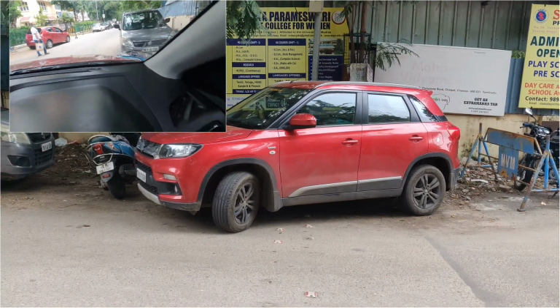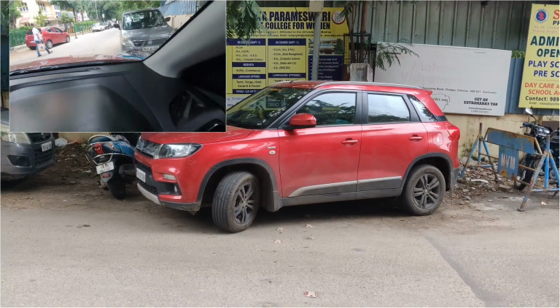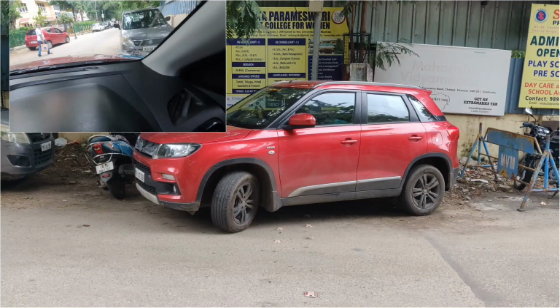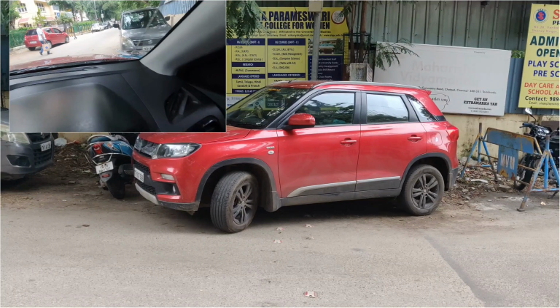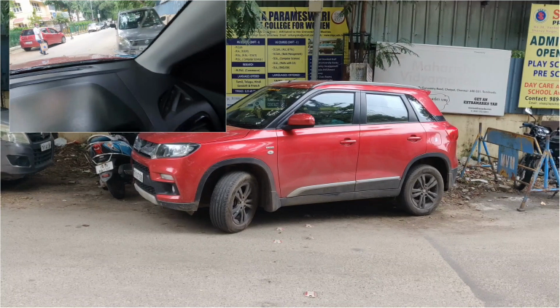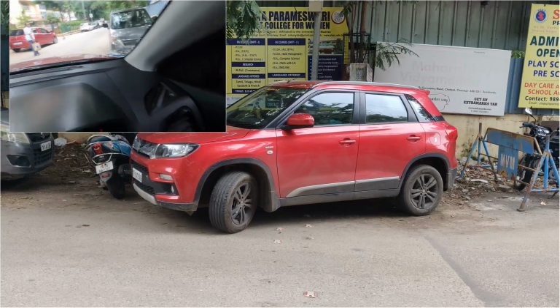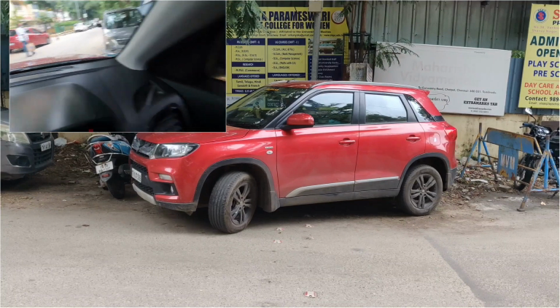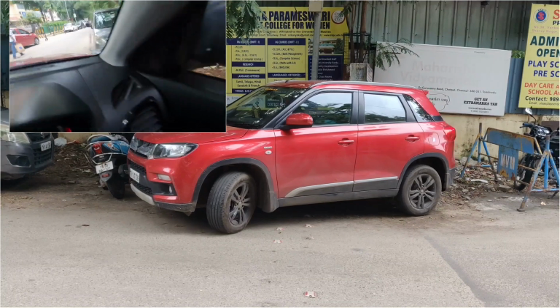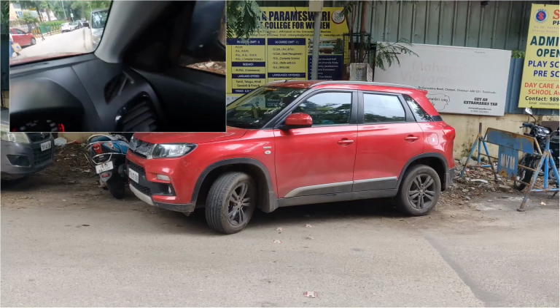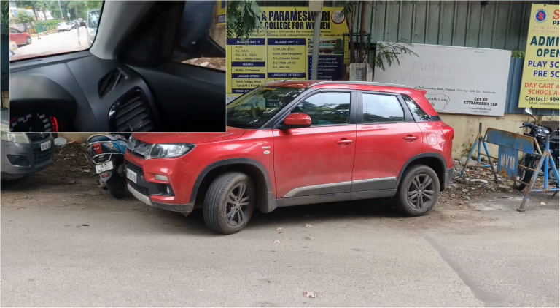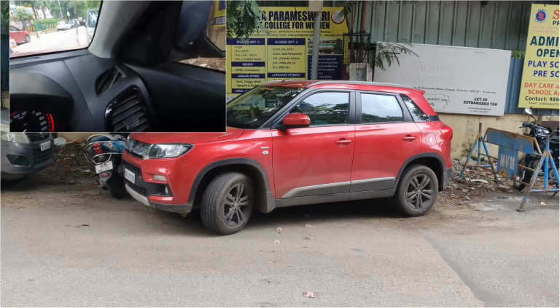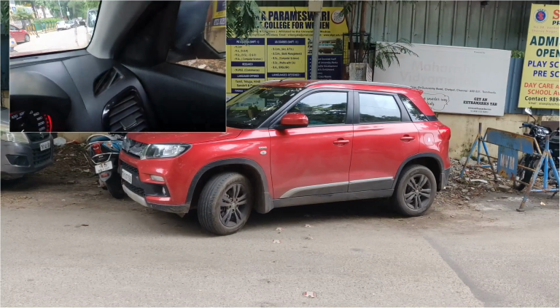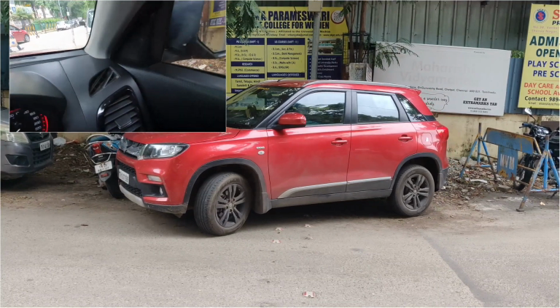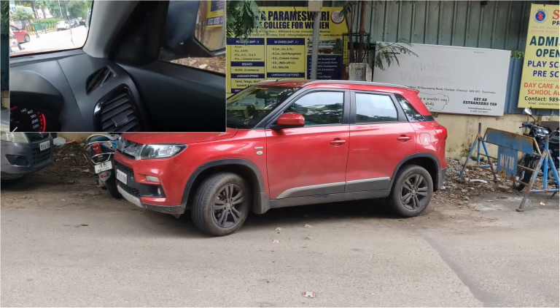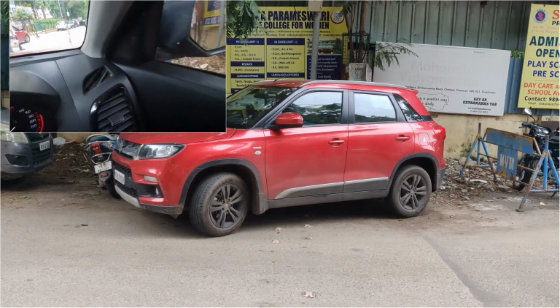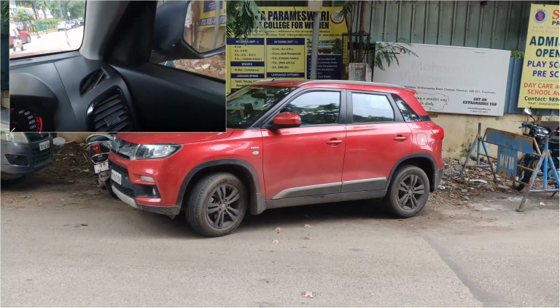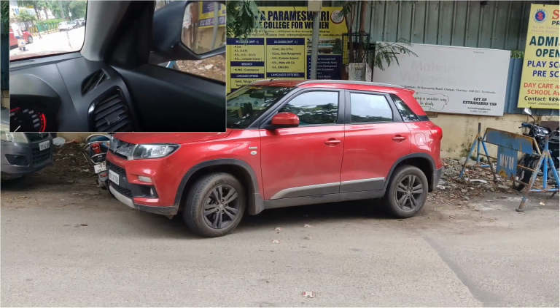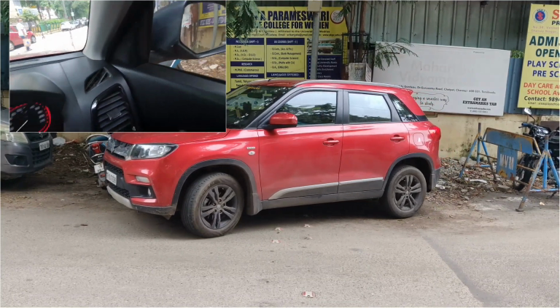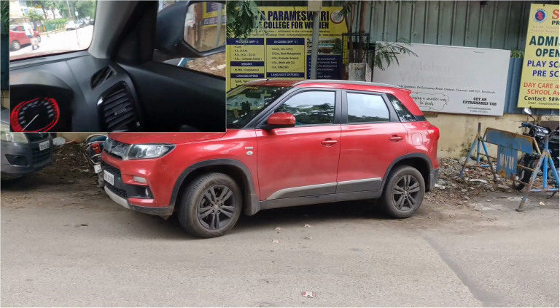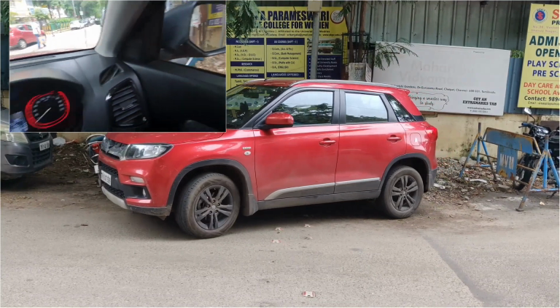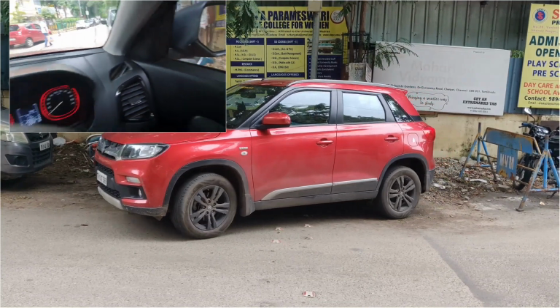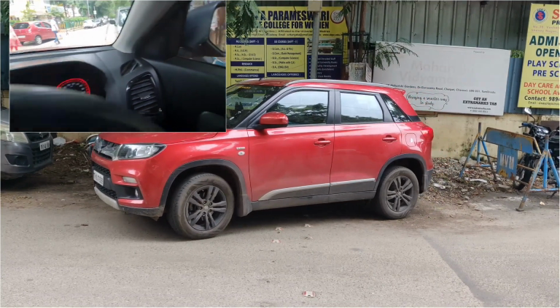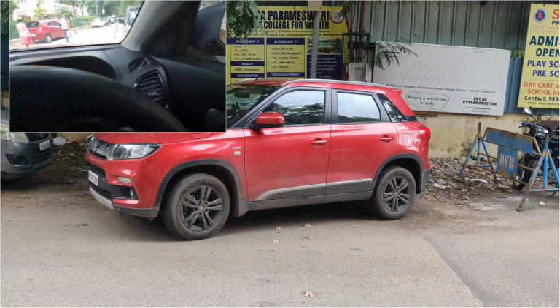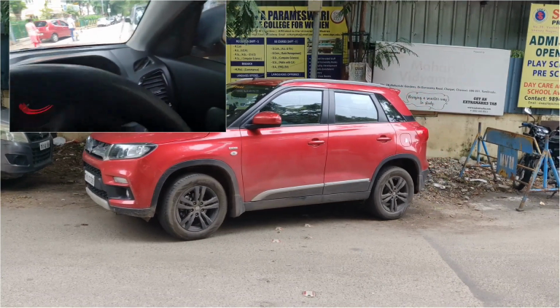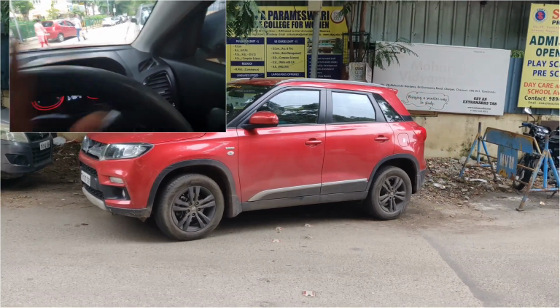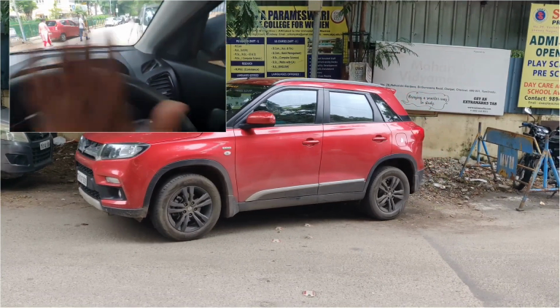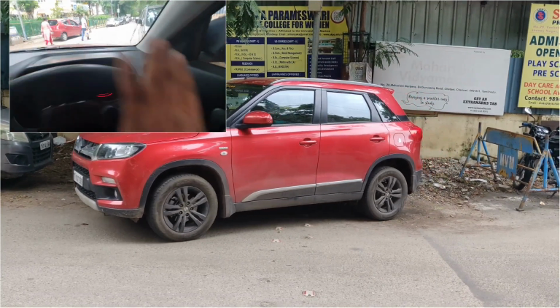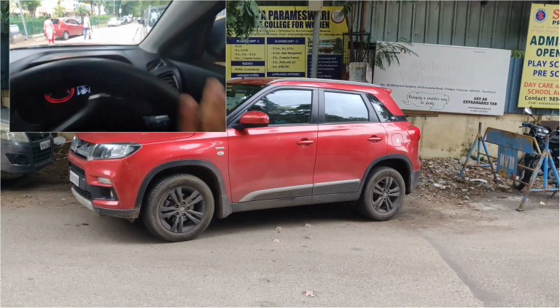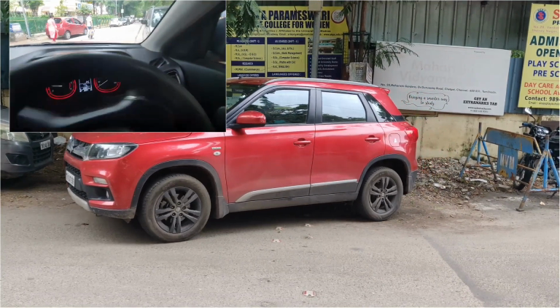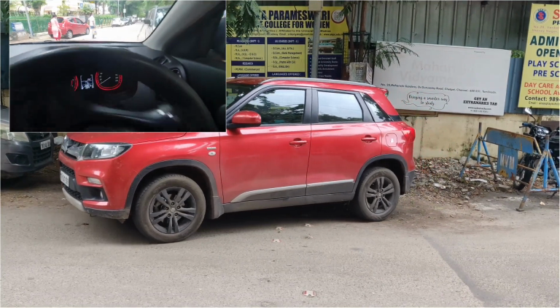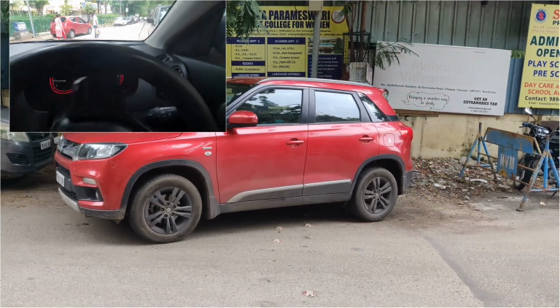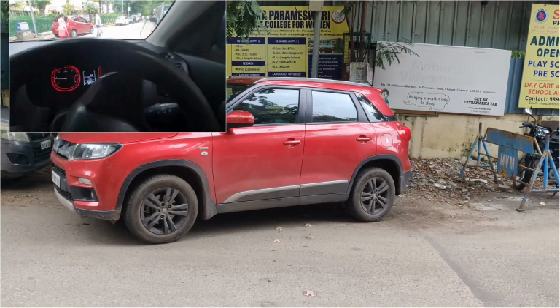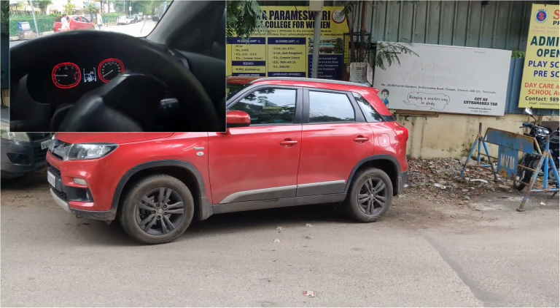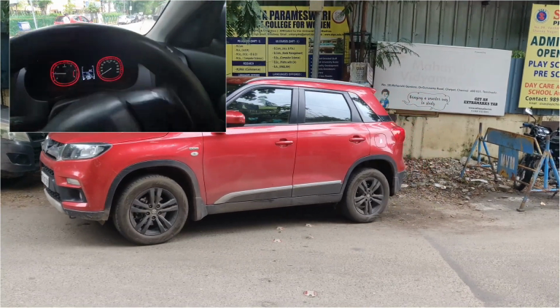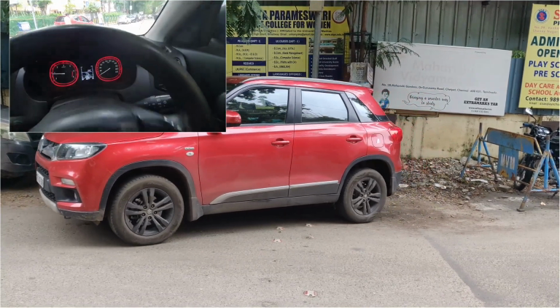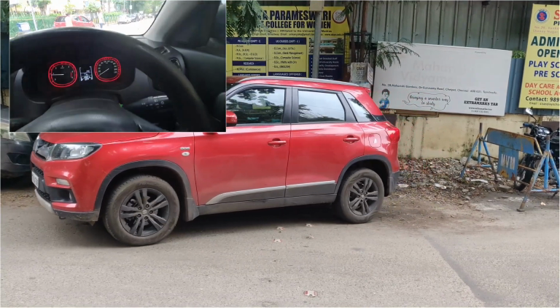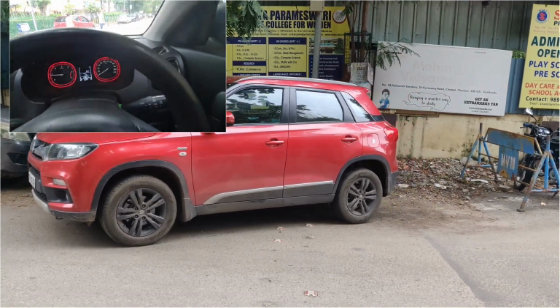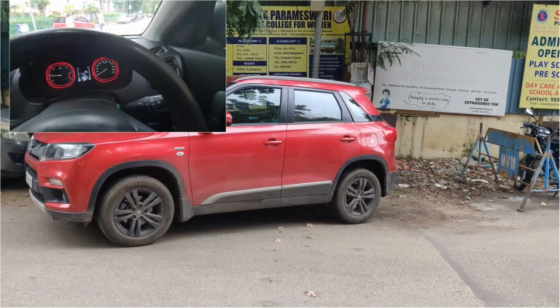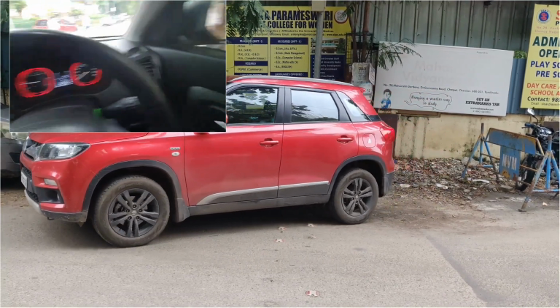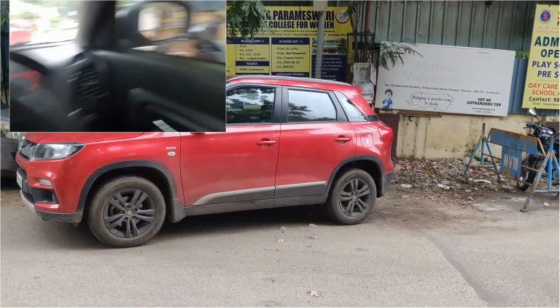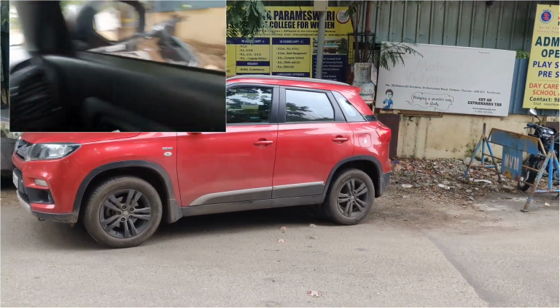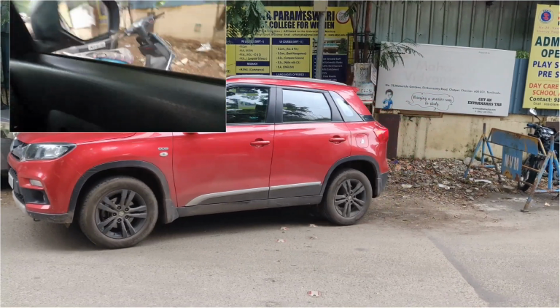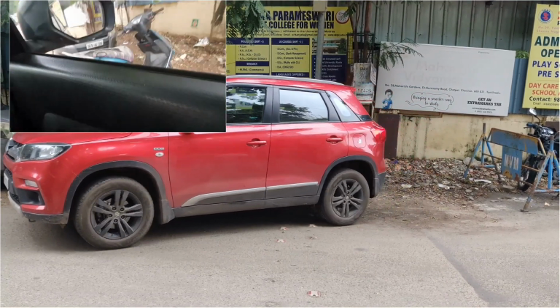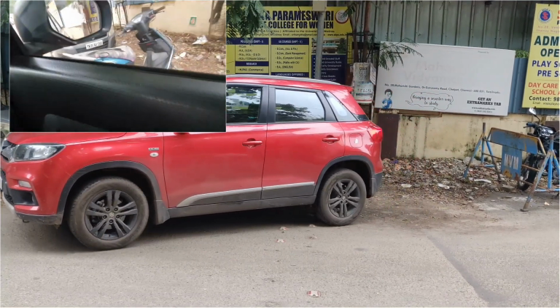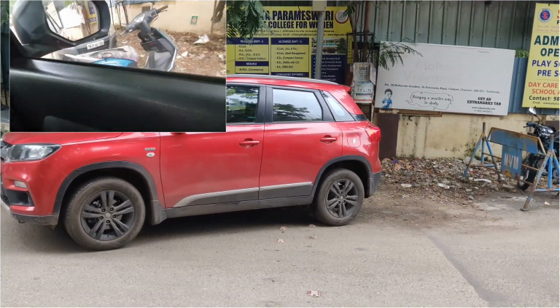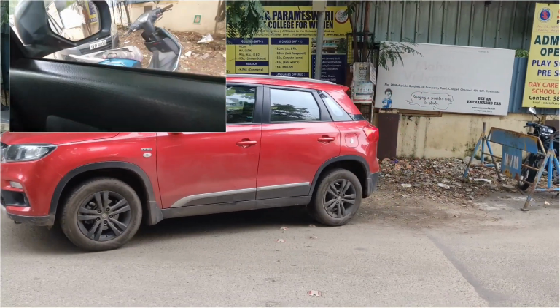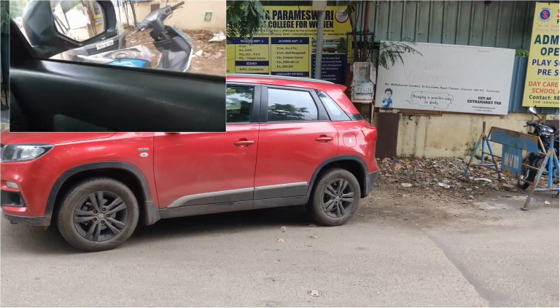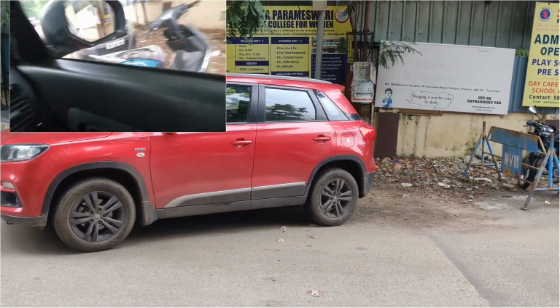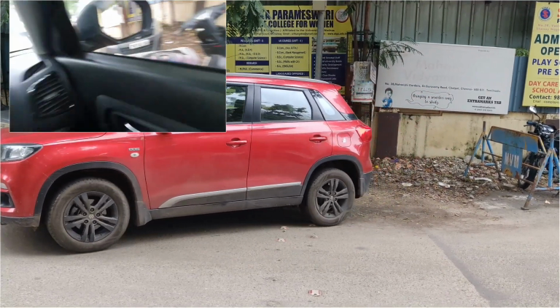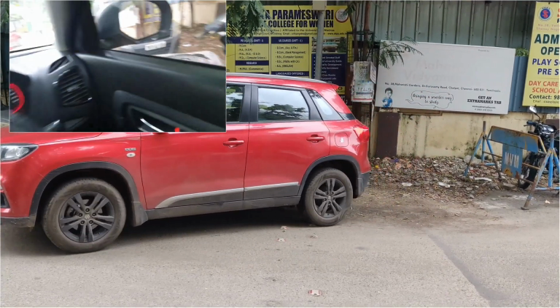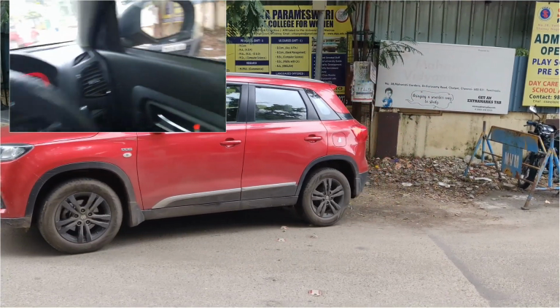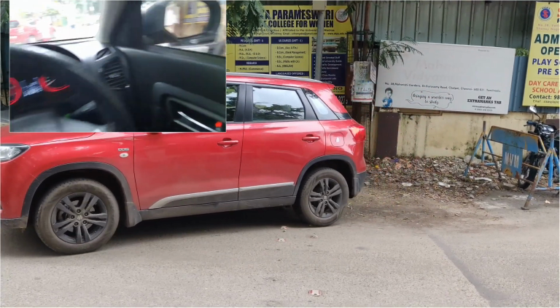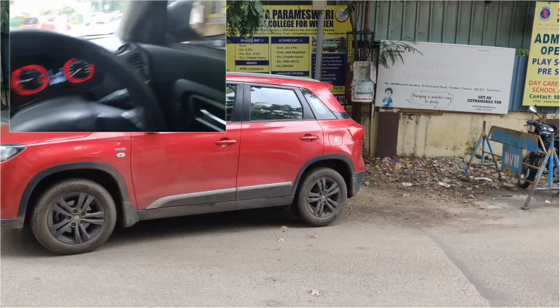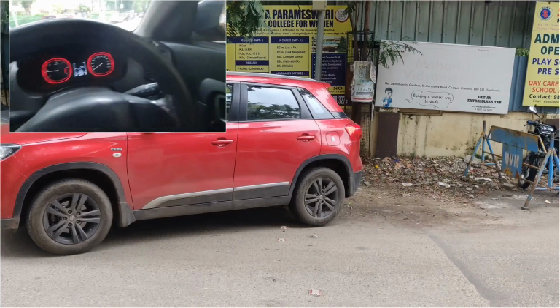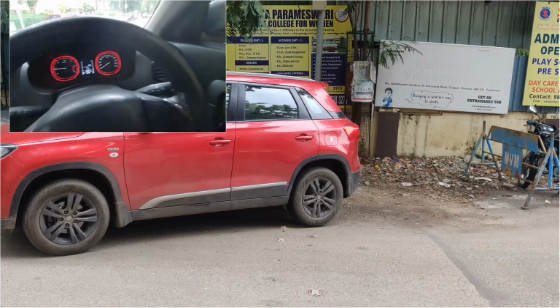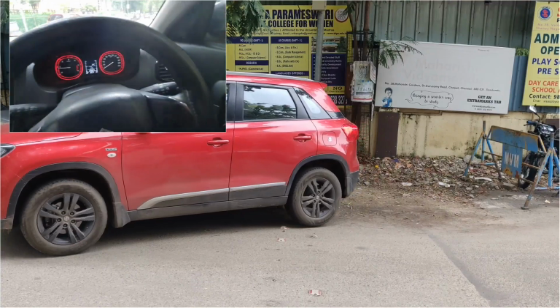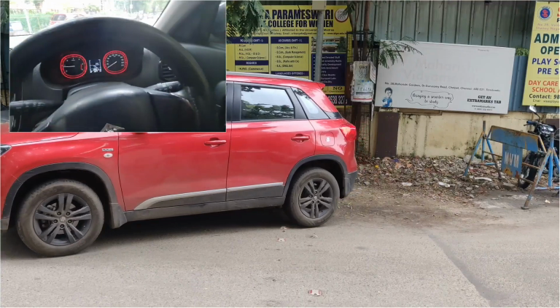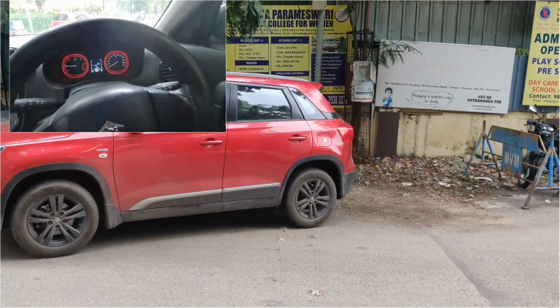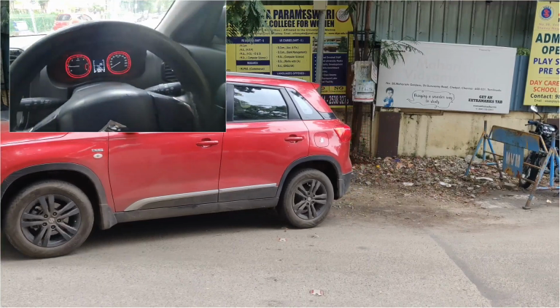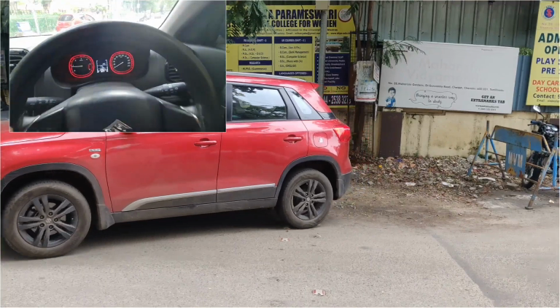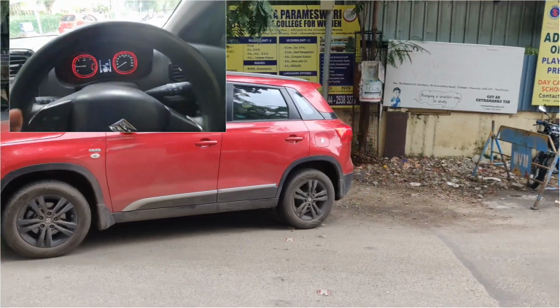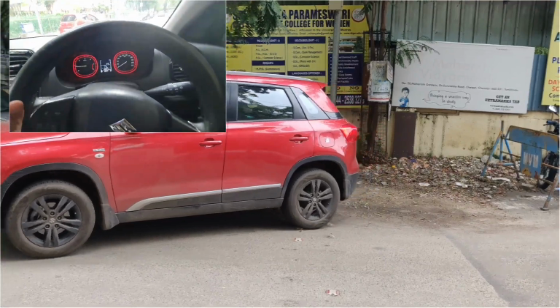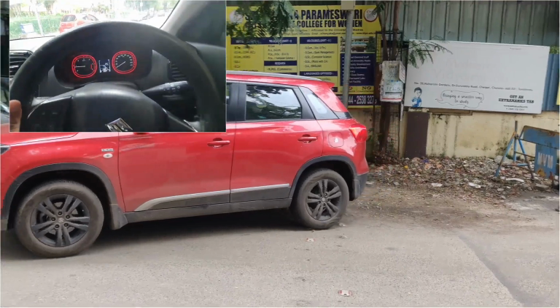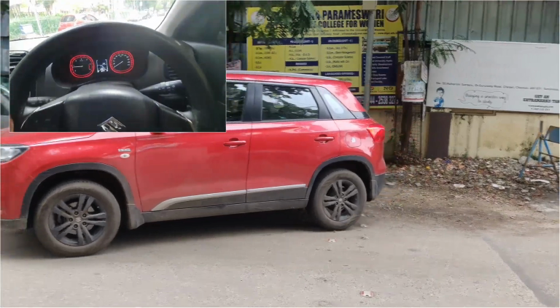We are going to see how the body clears. We'll verify the clearance, and then we can go out of the tight parking space.